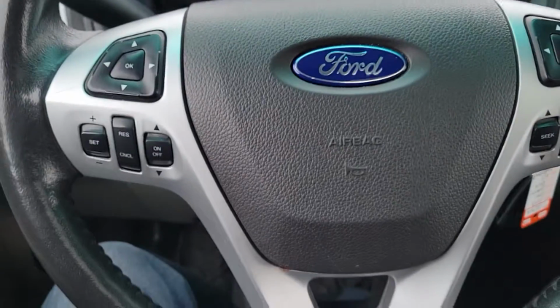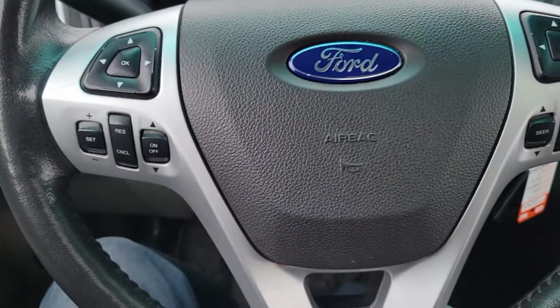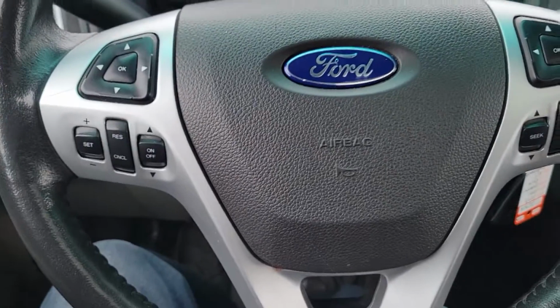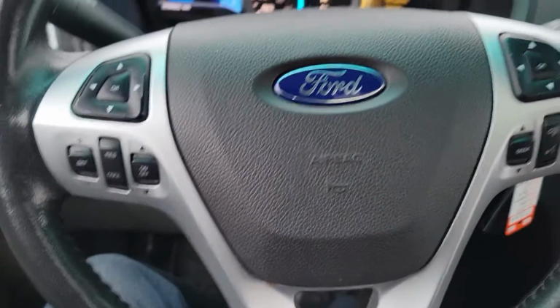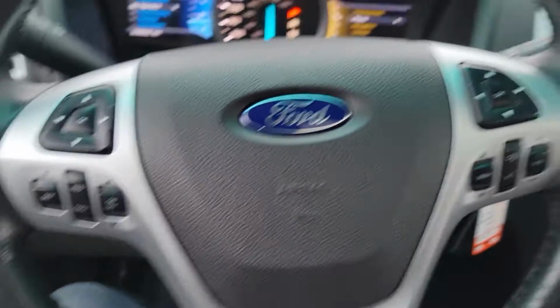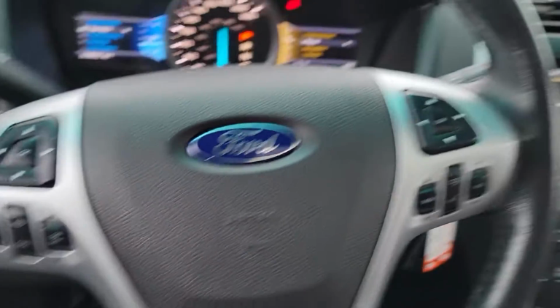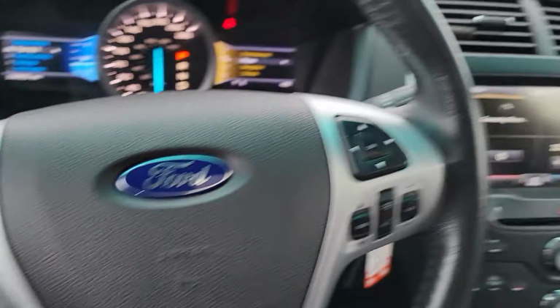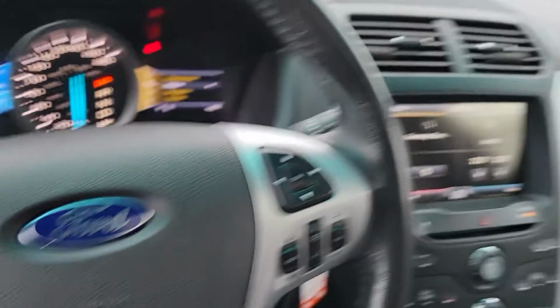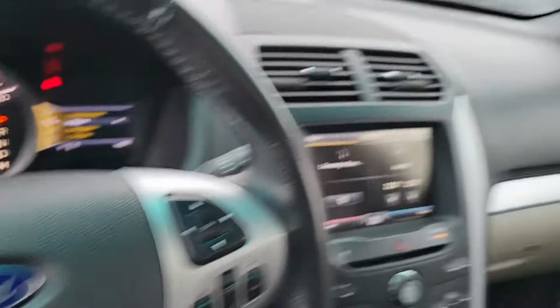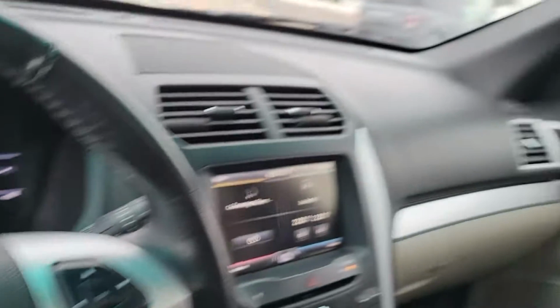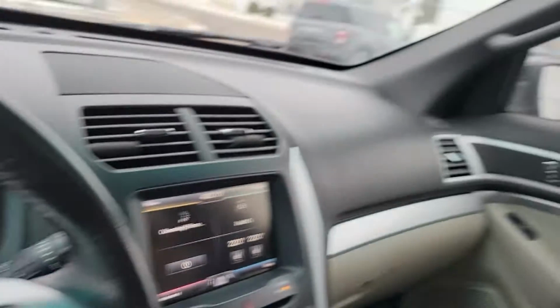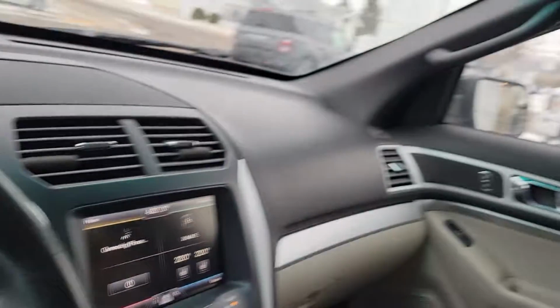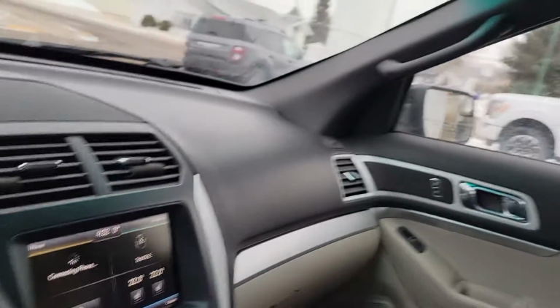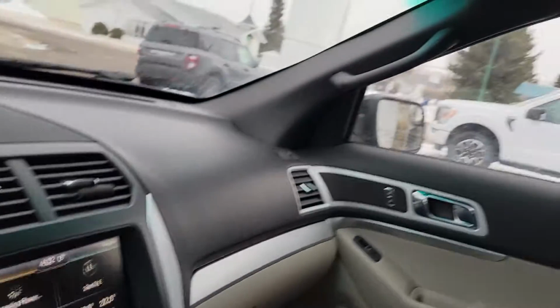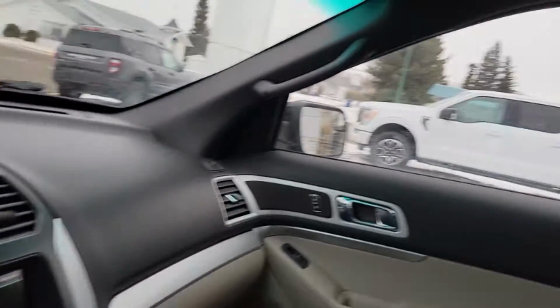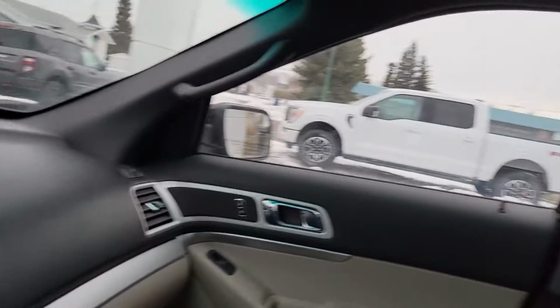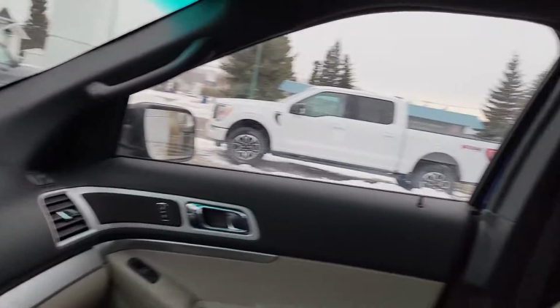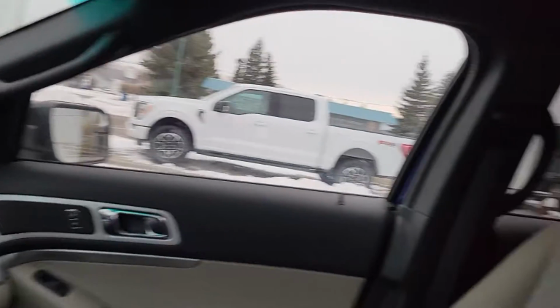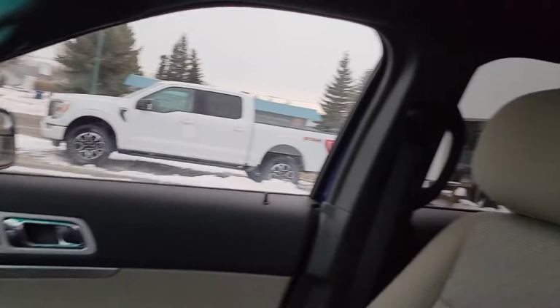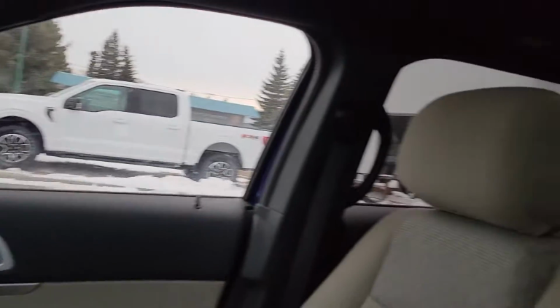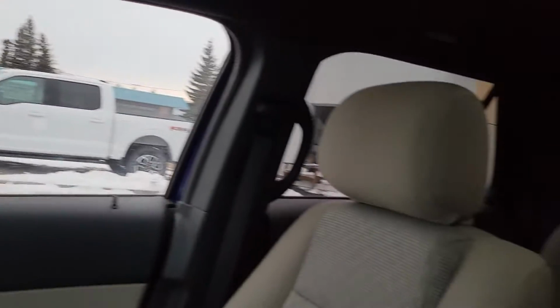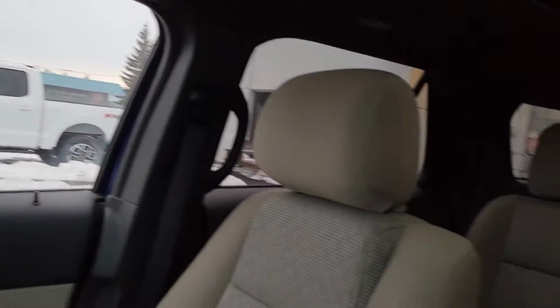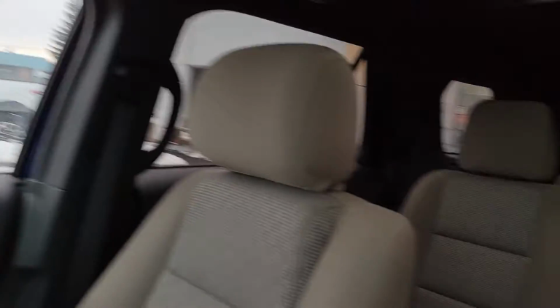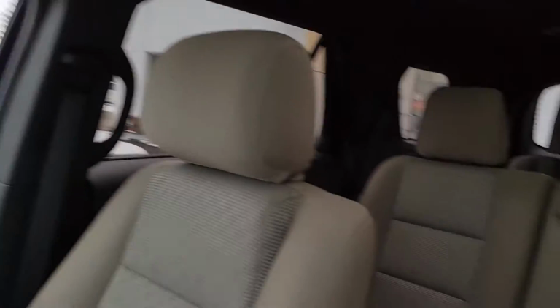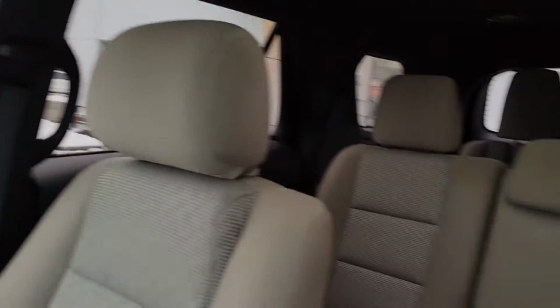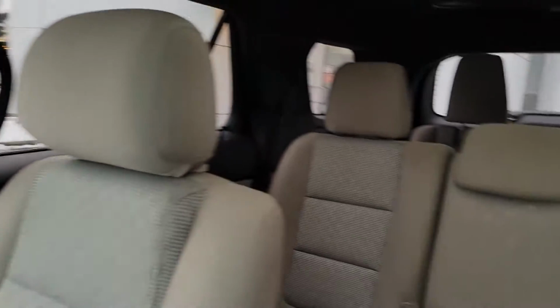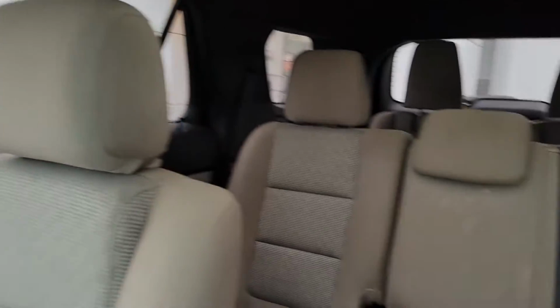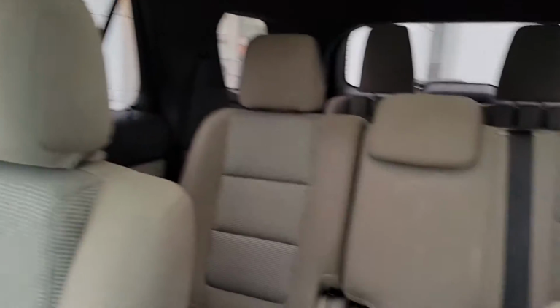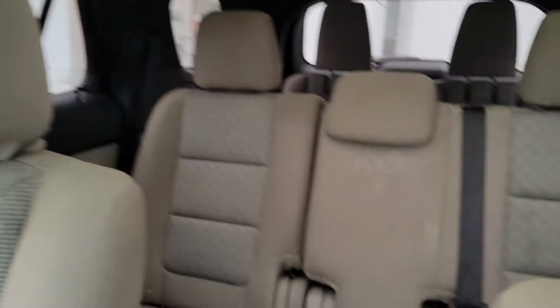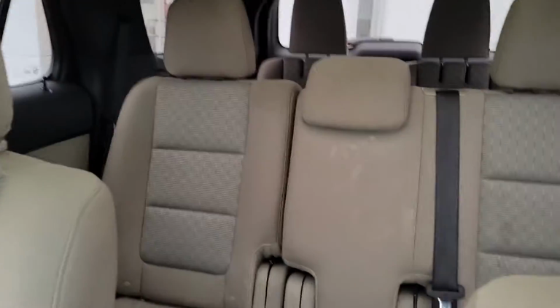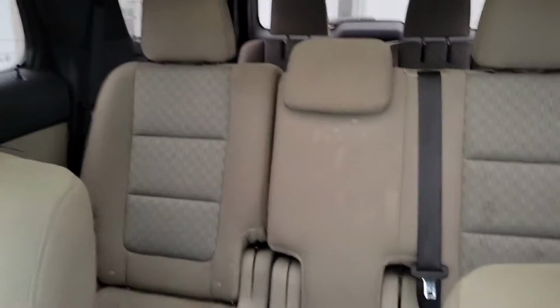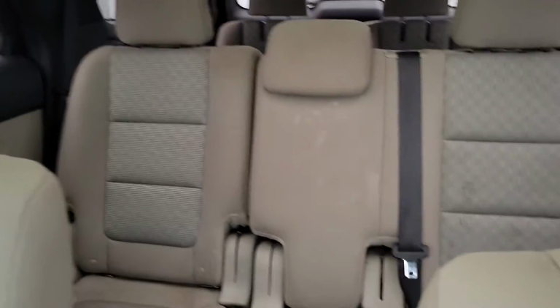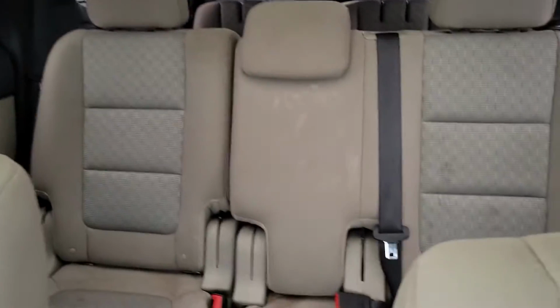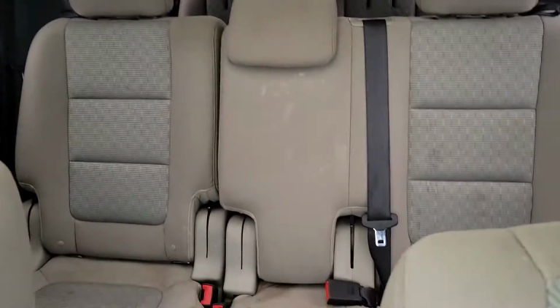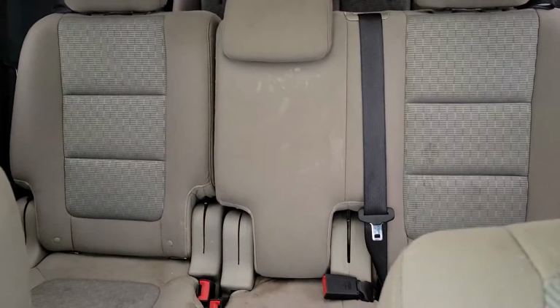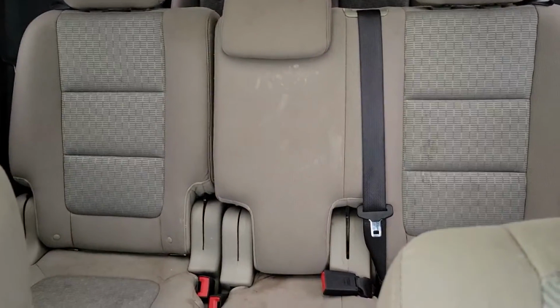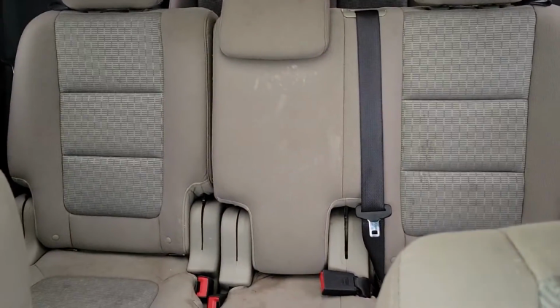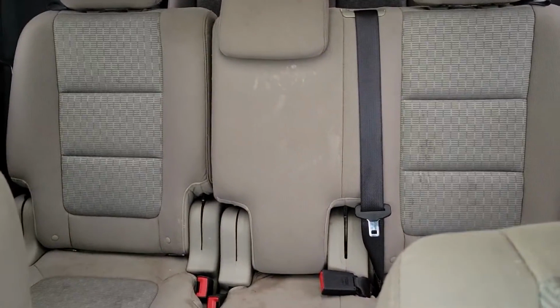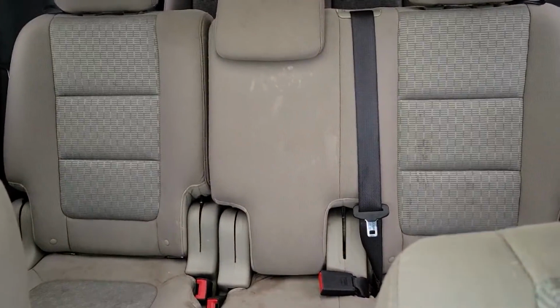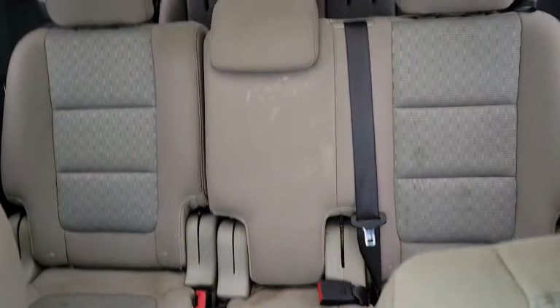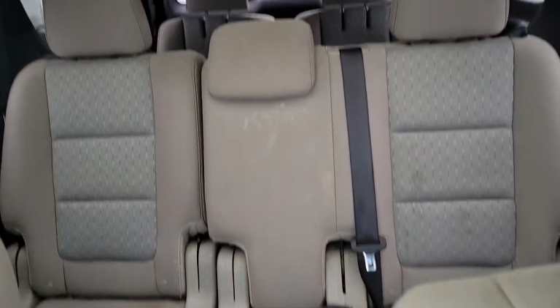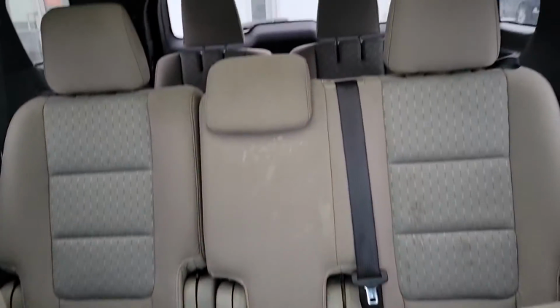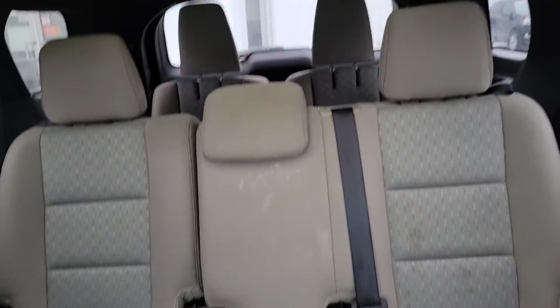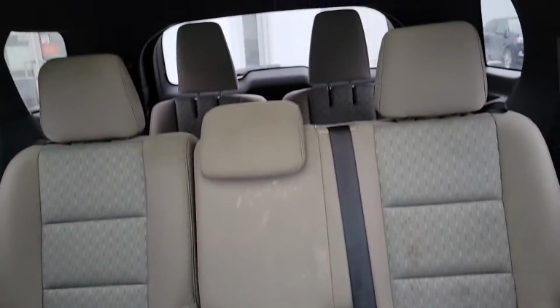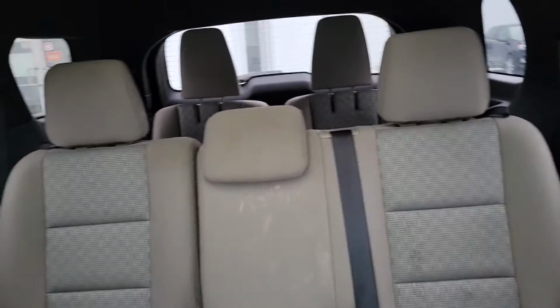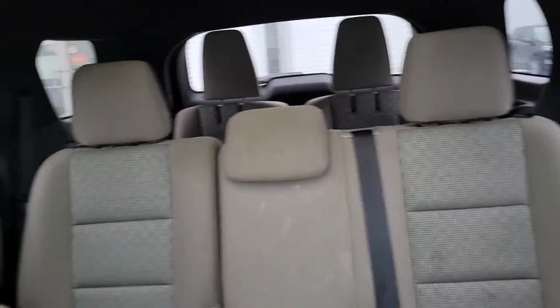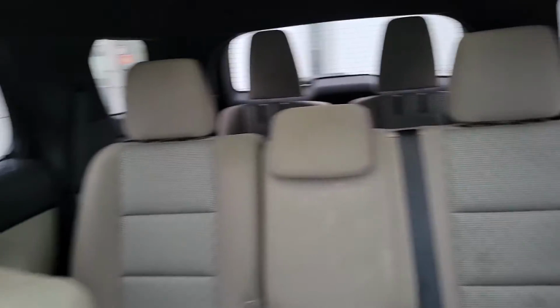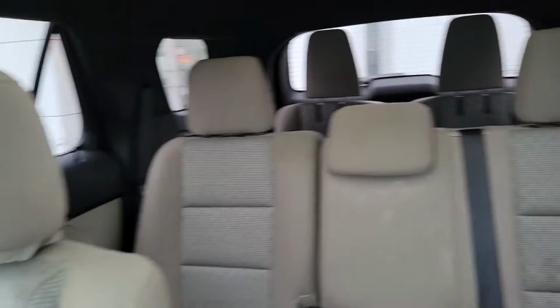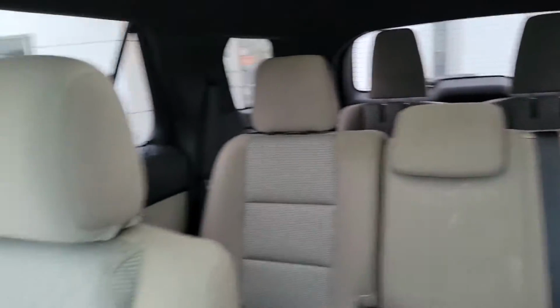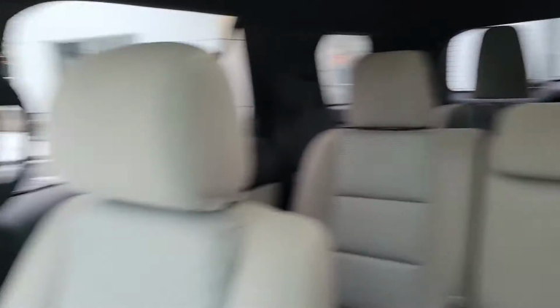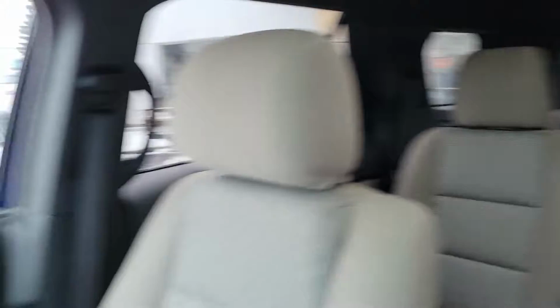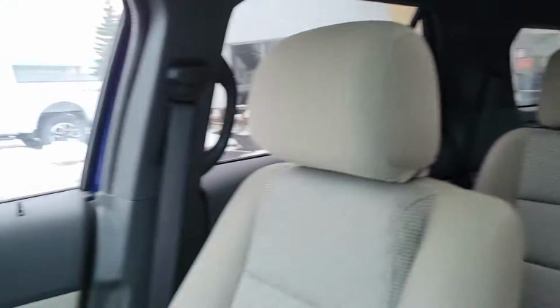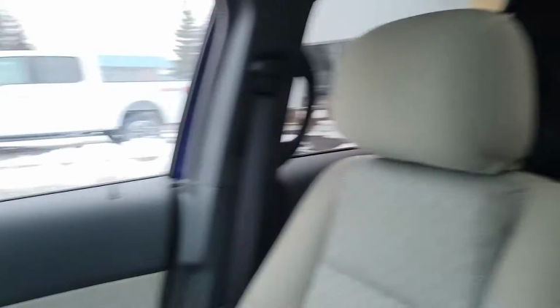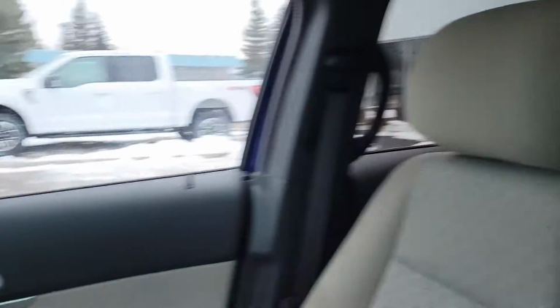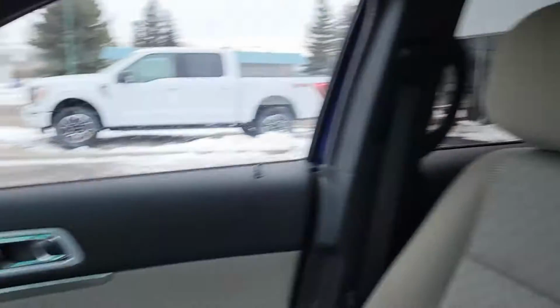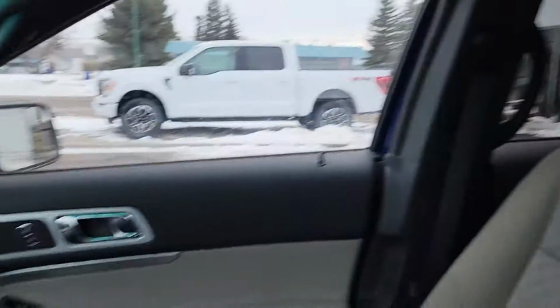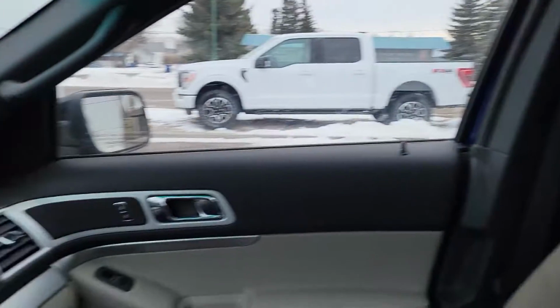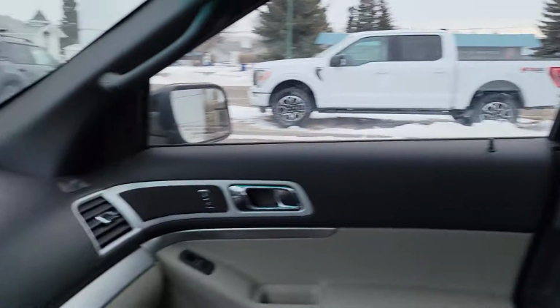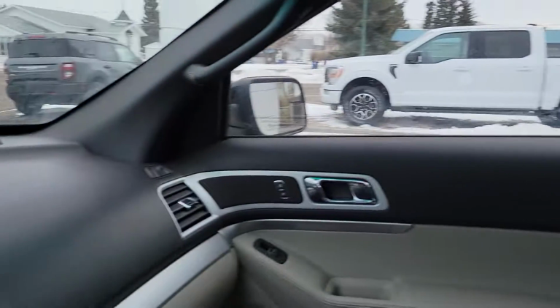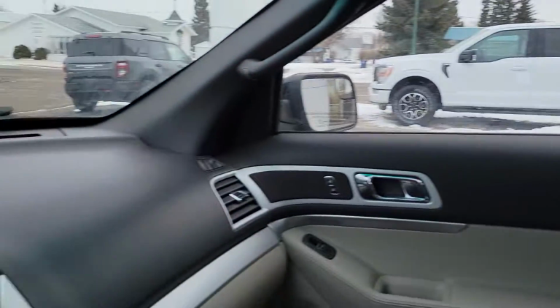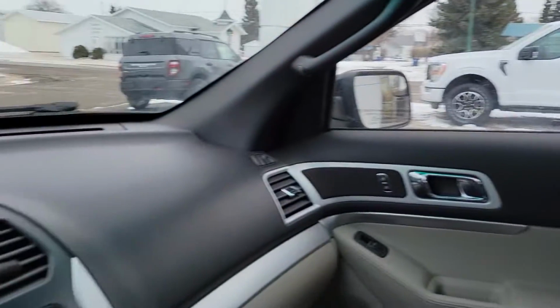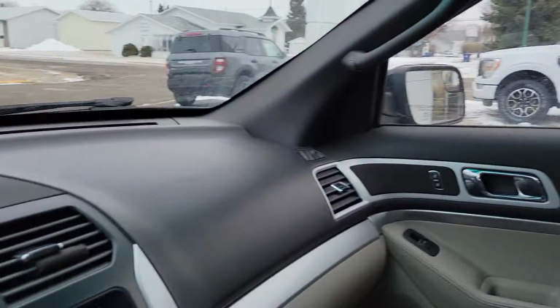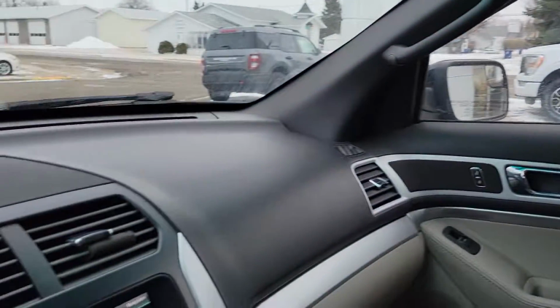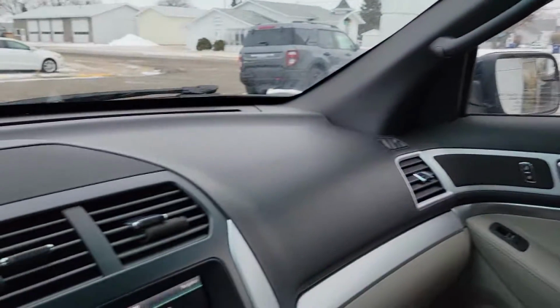Cruise controlling everything. So here's a good look at it. We'll talk to you soon.